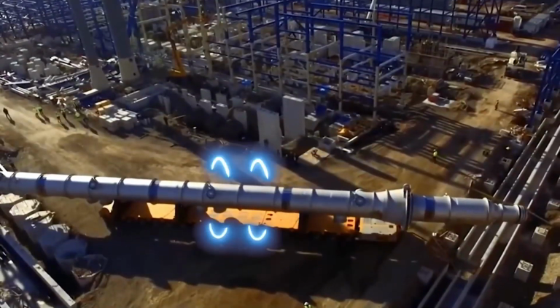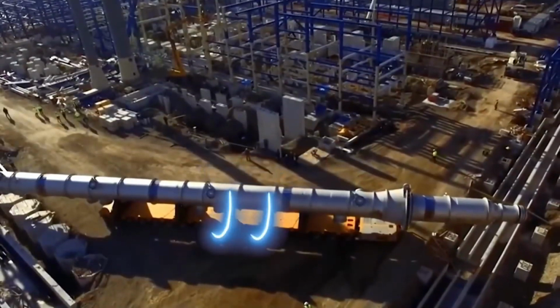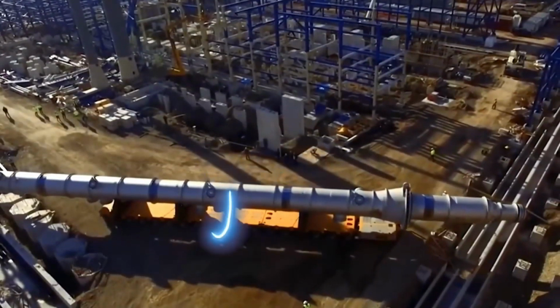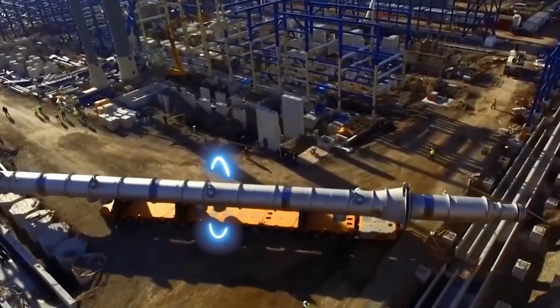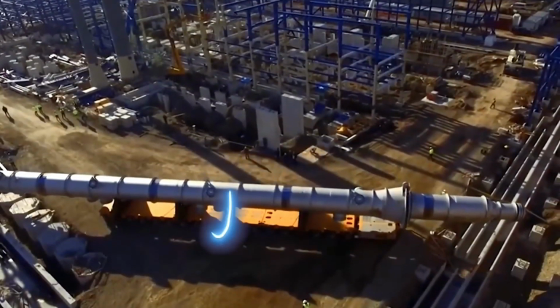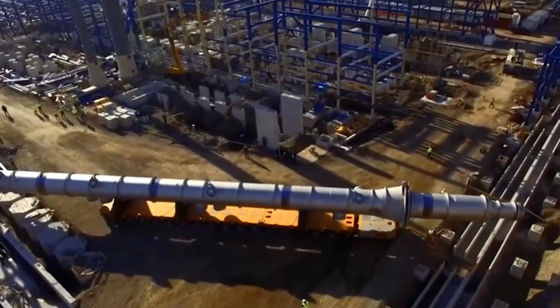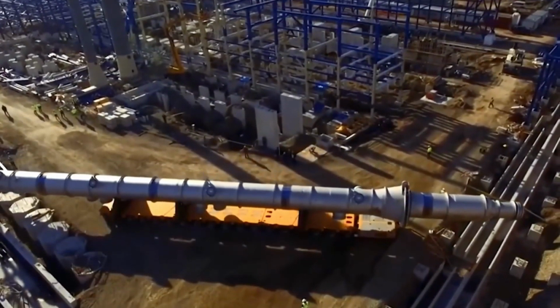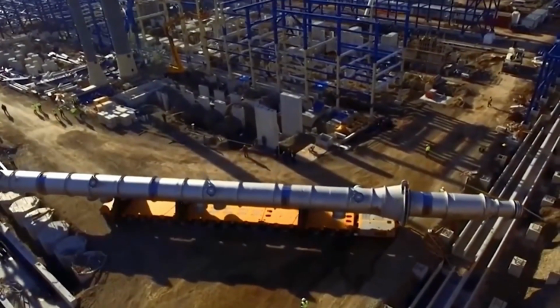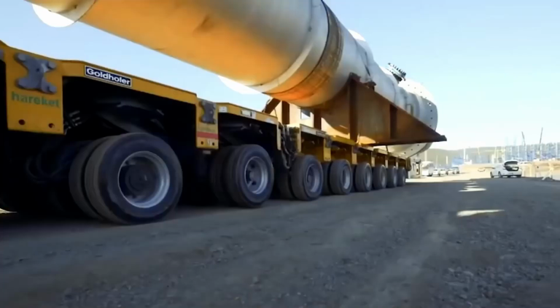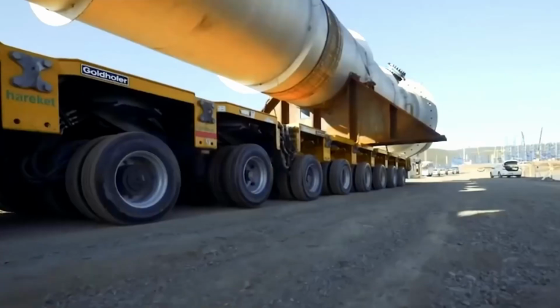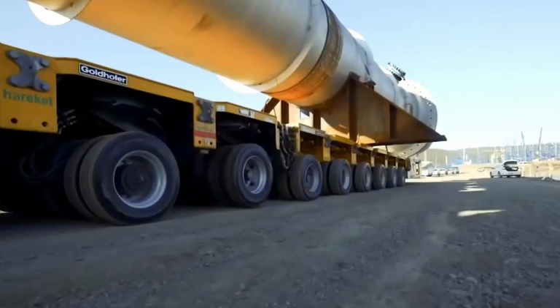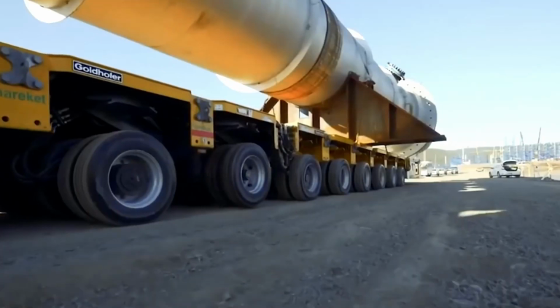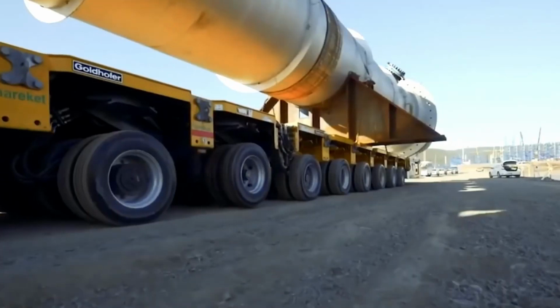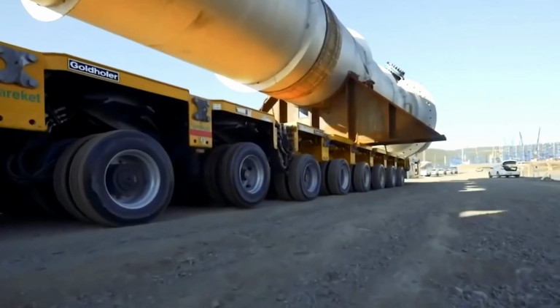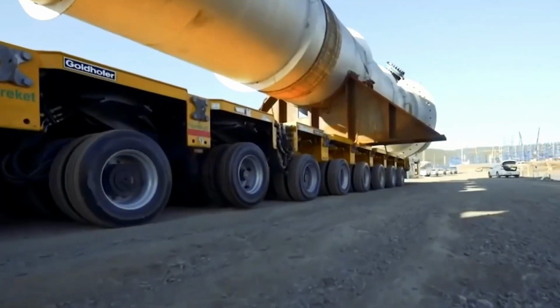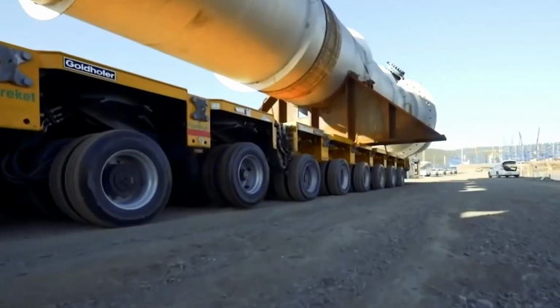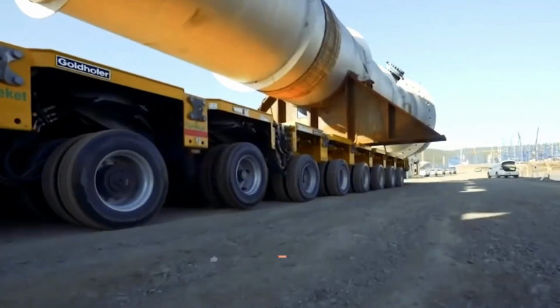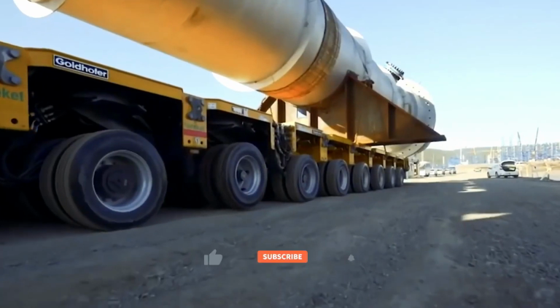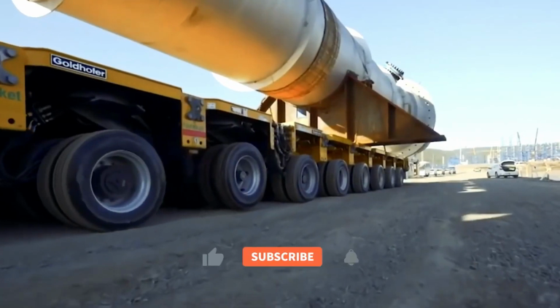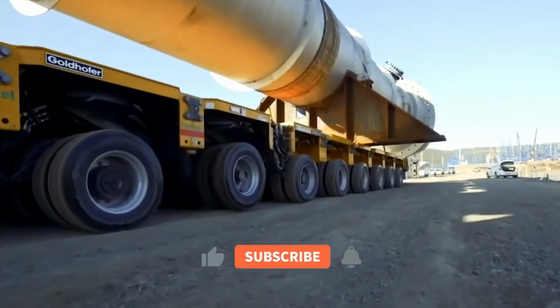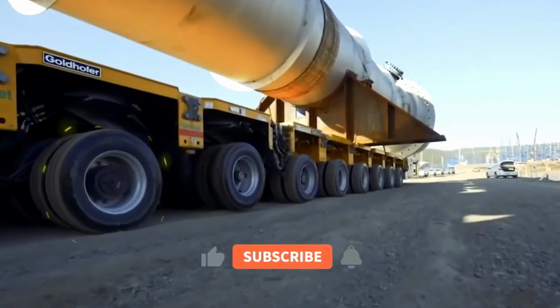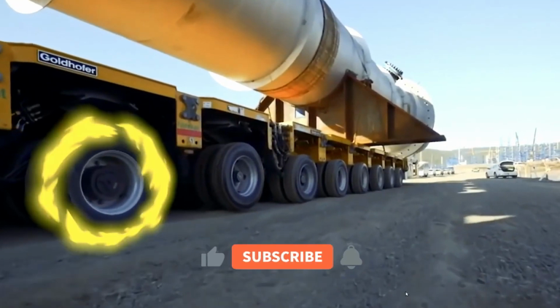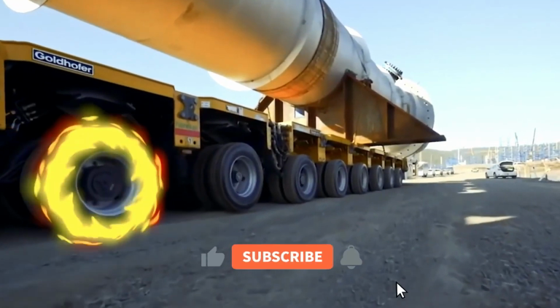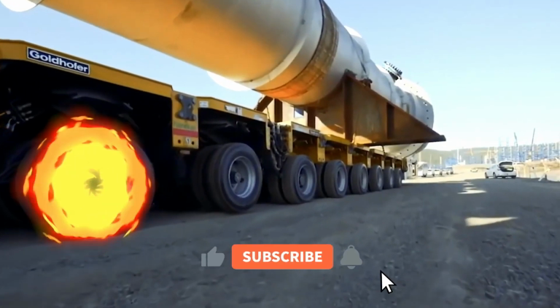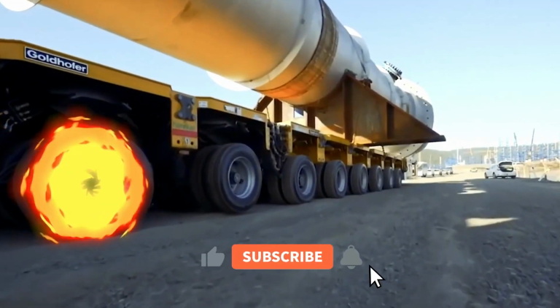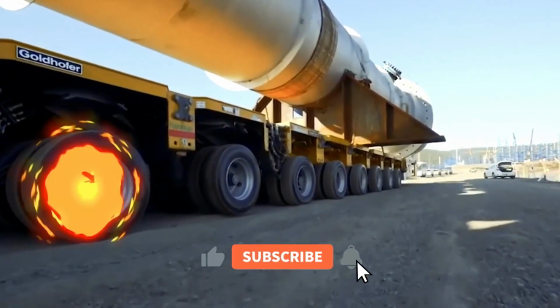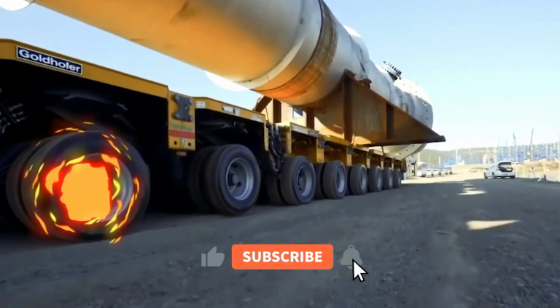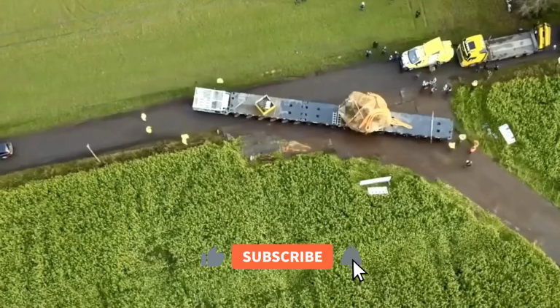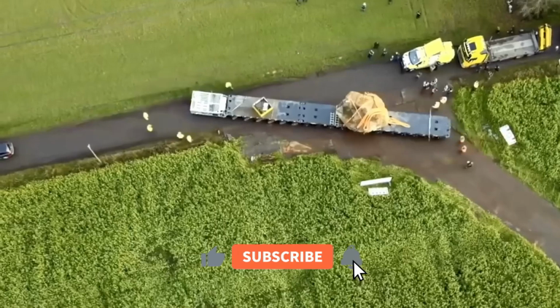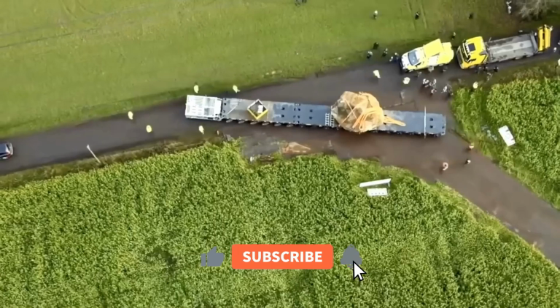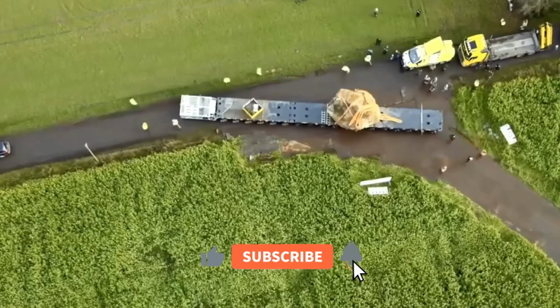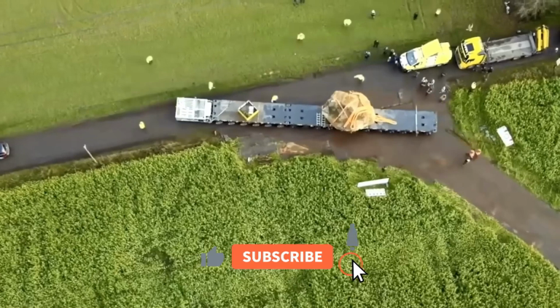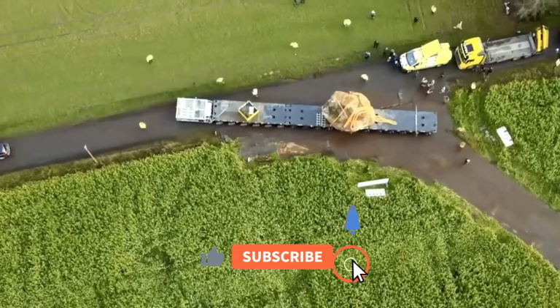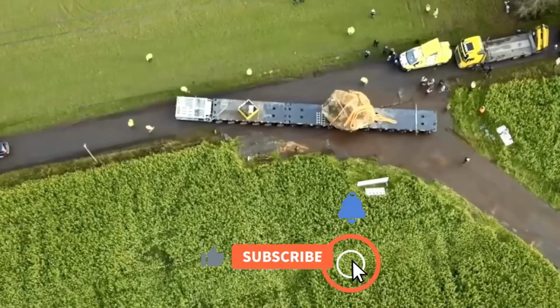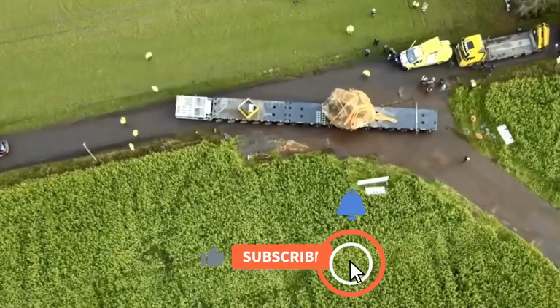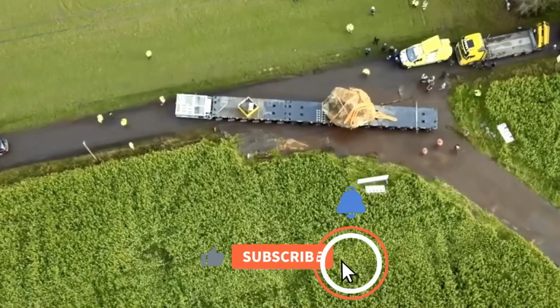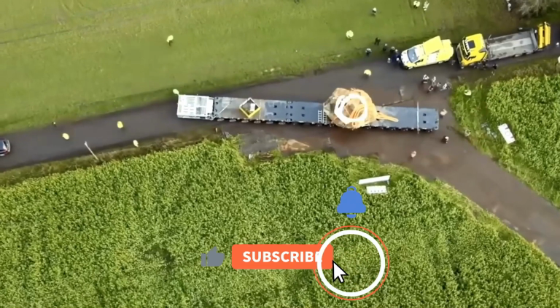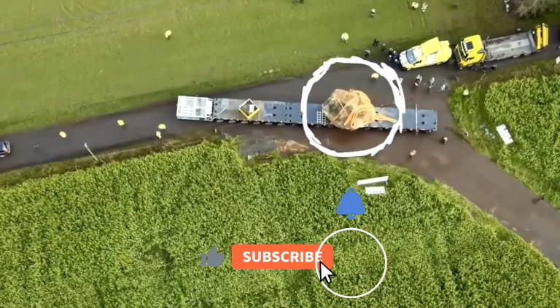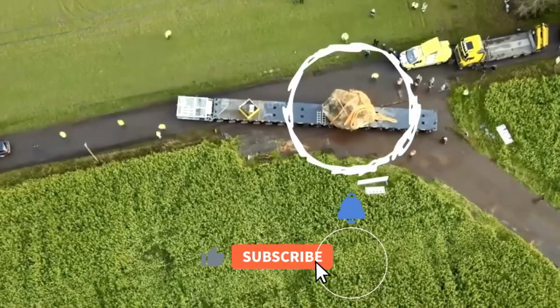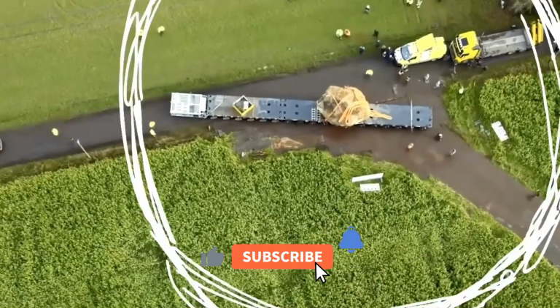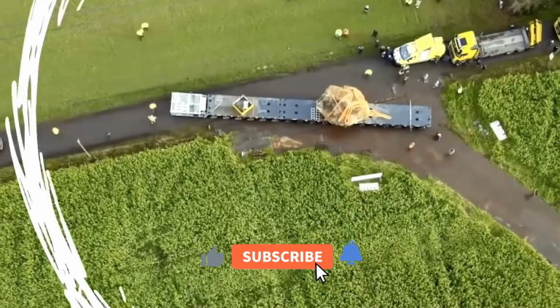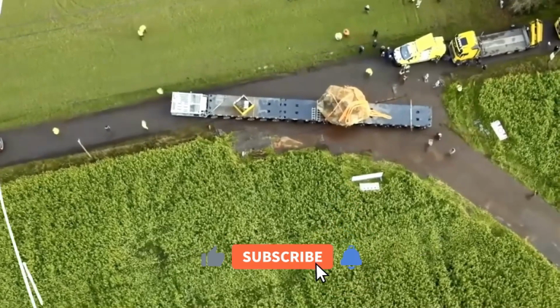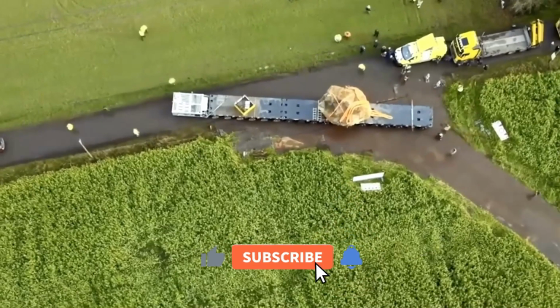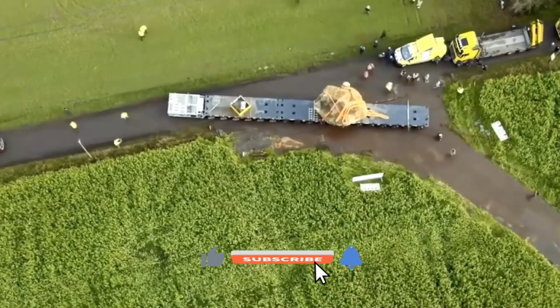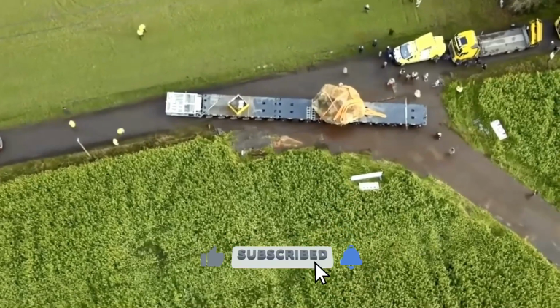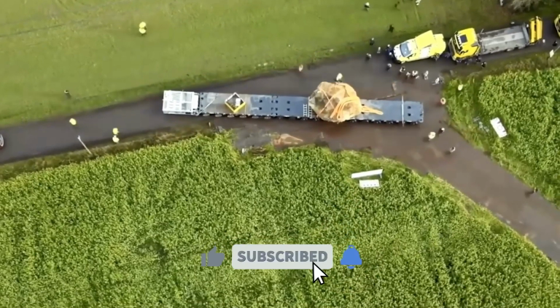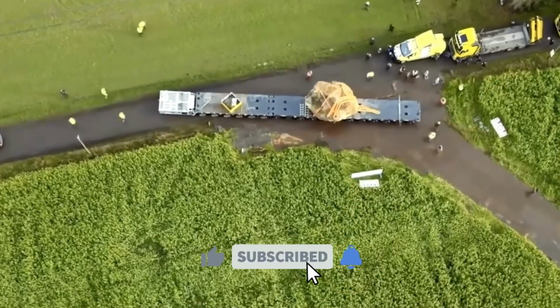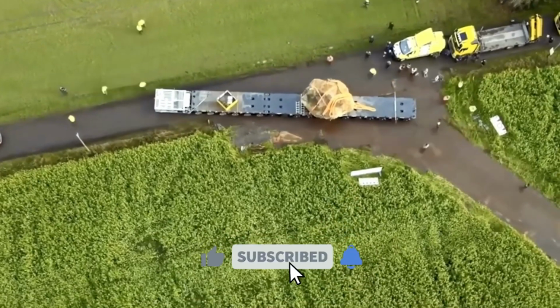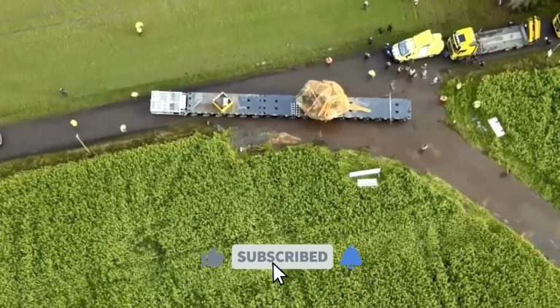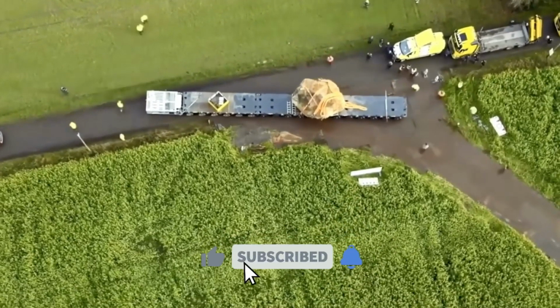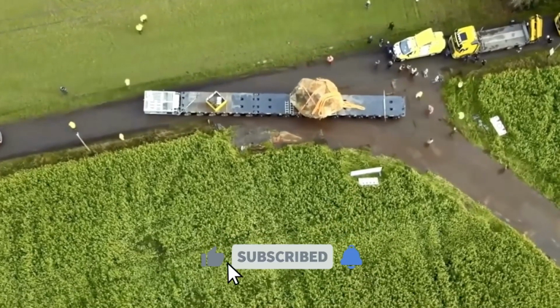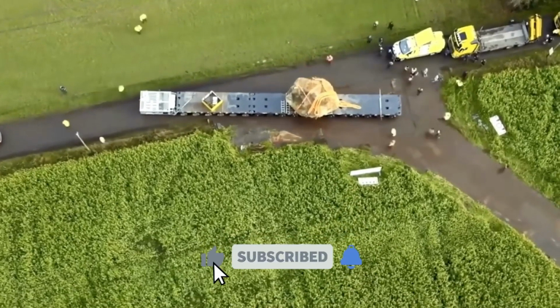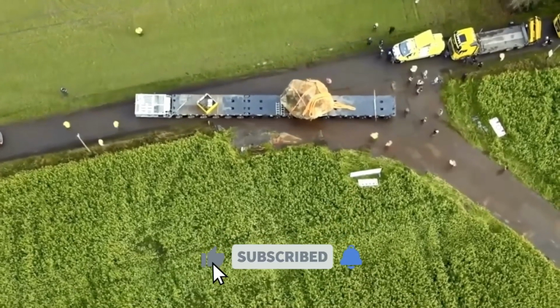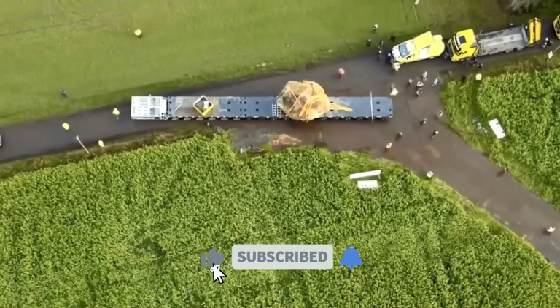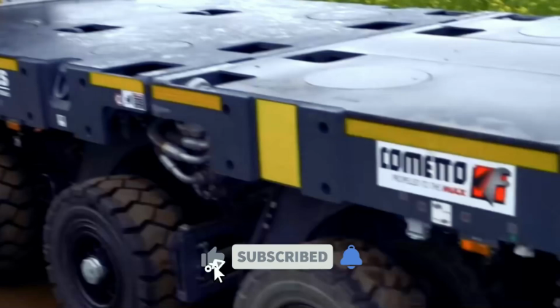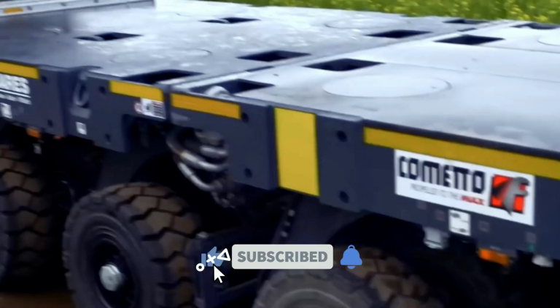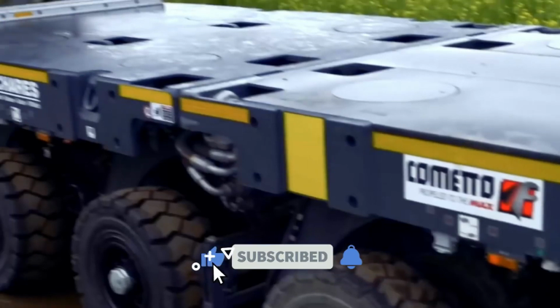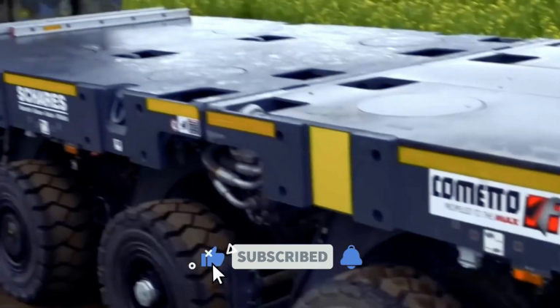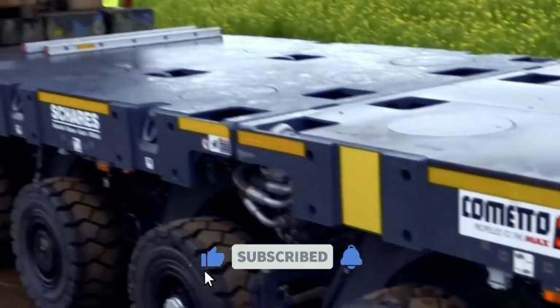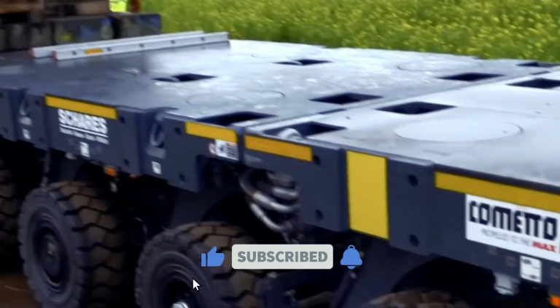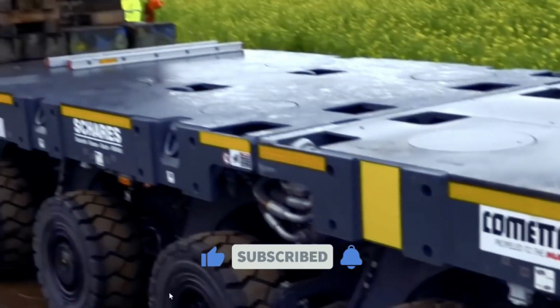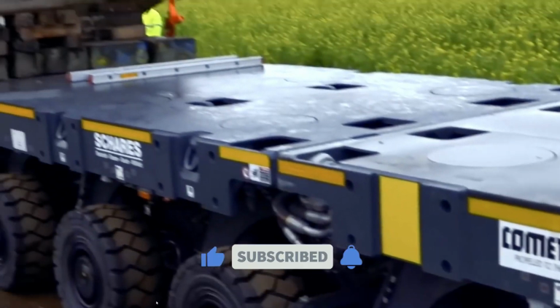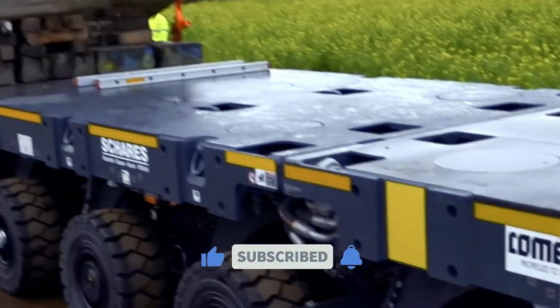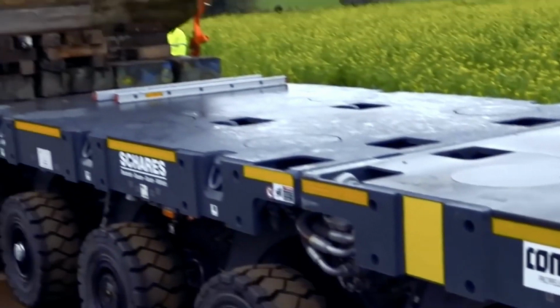That's all the amazing machines I have for today. Thank you for watching and don't forget to subscribe and click the bell icon.